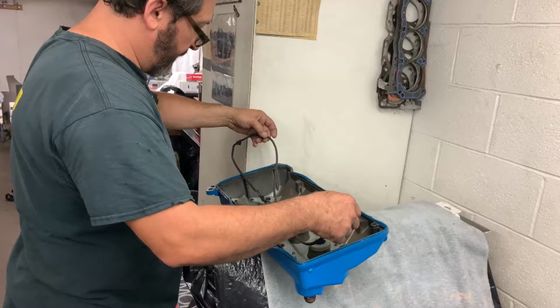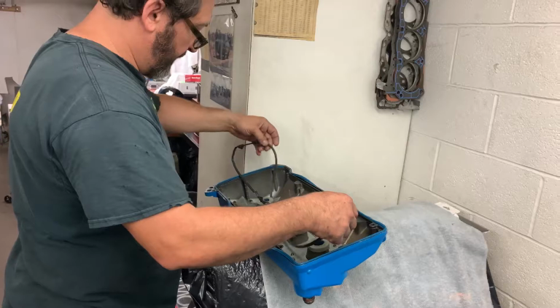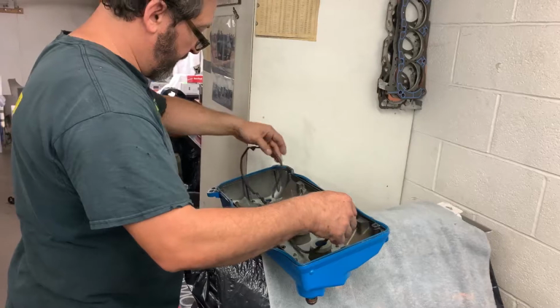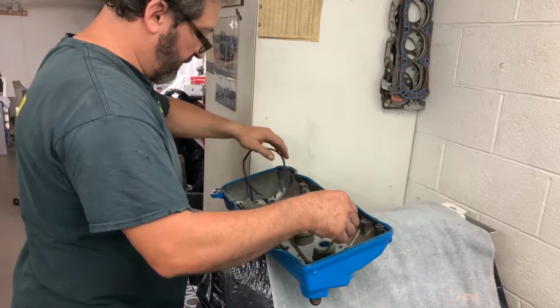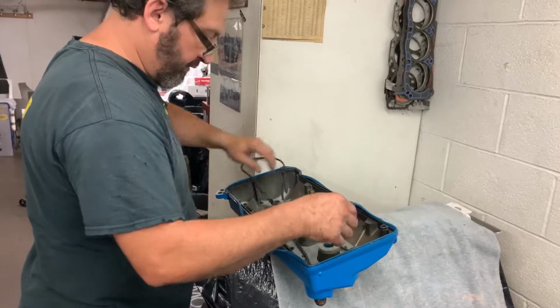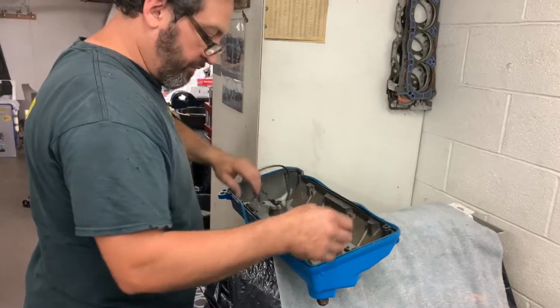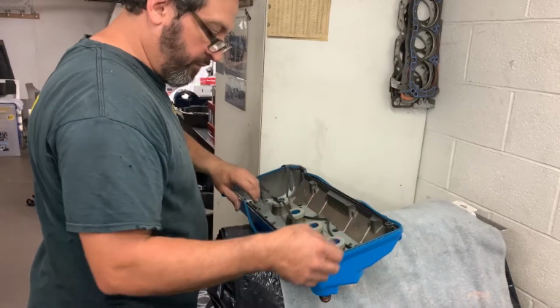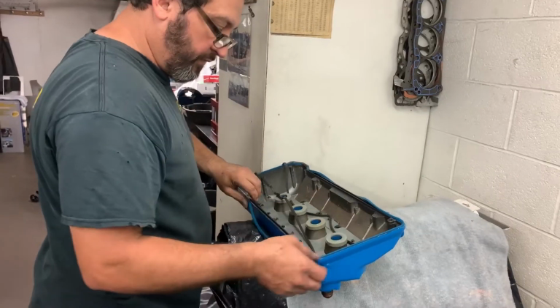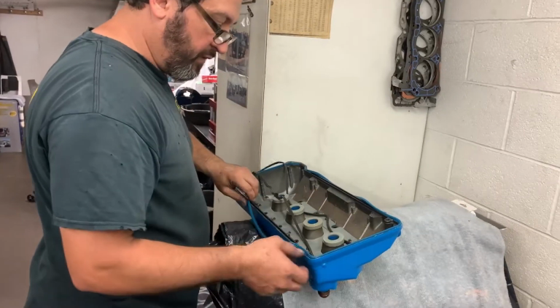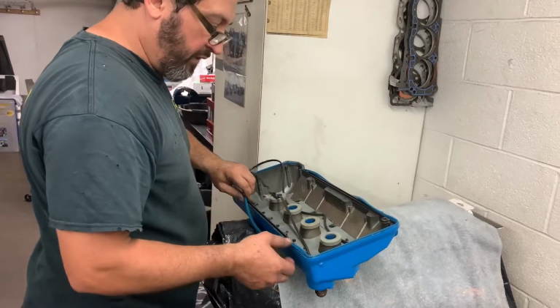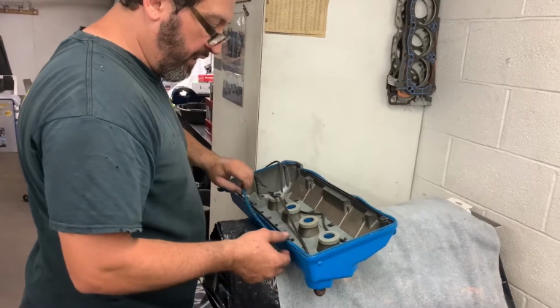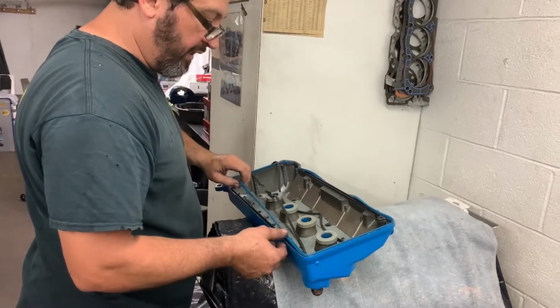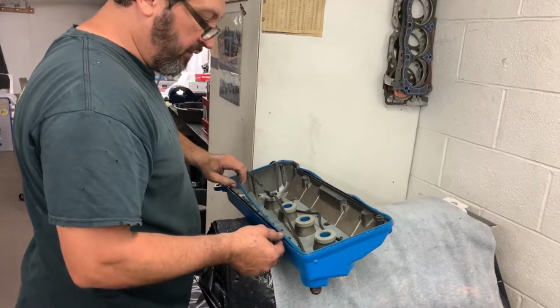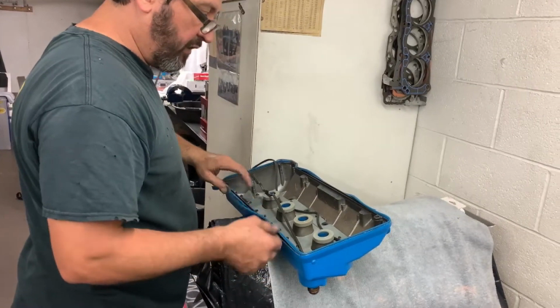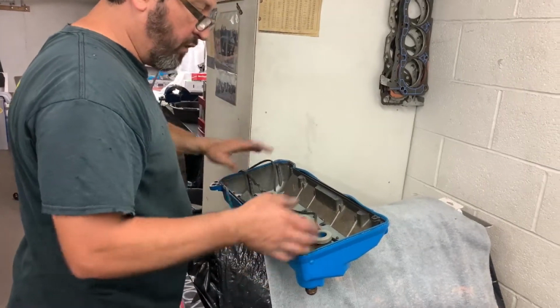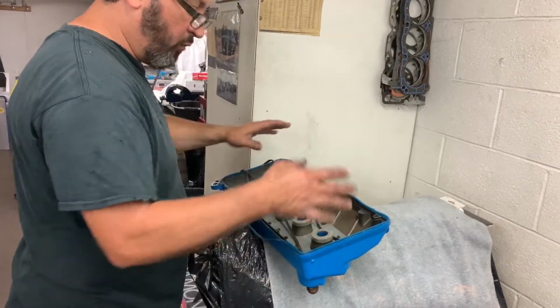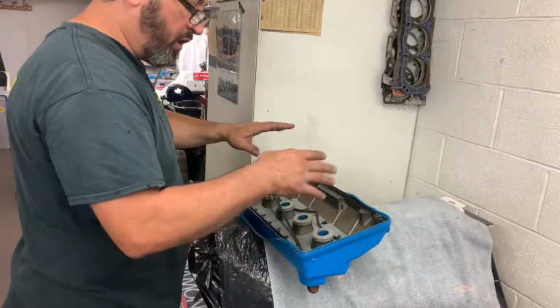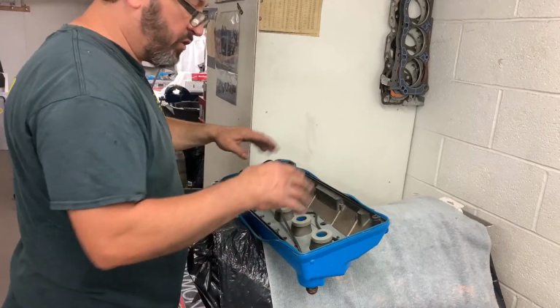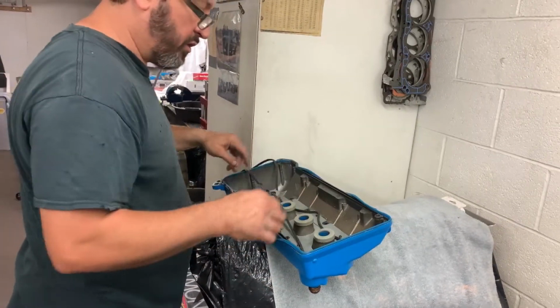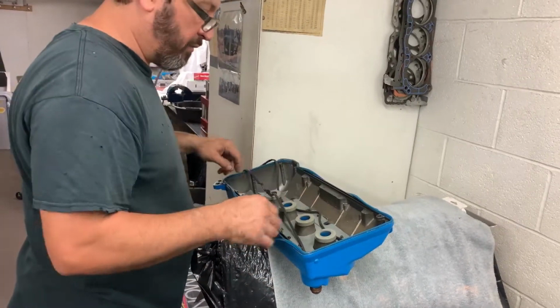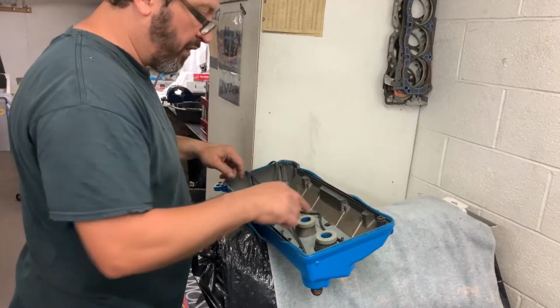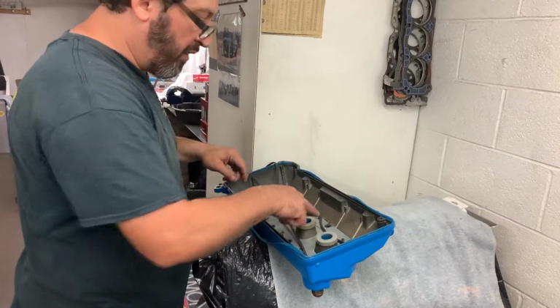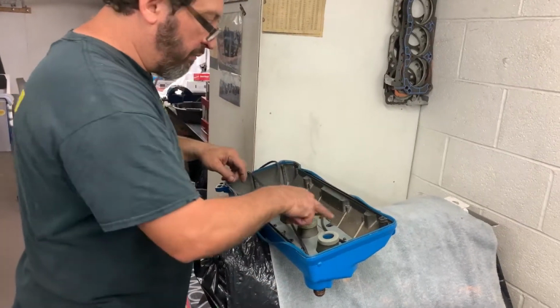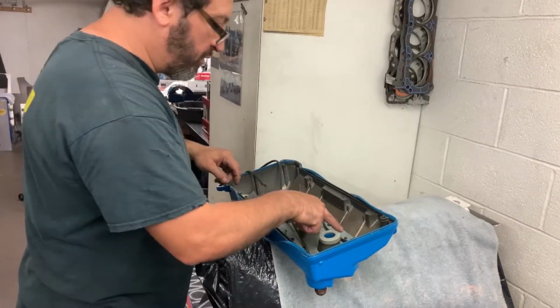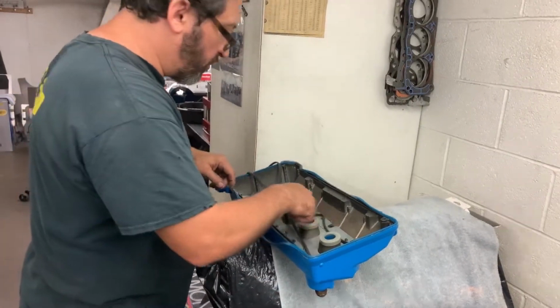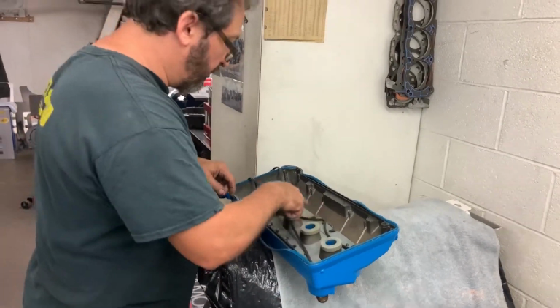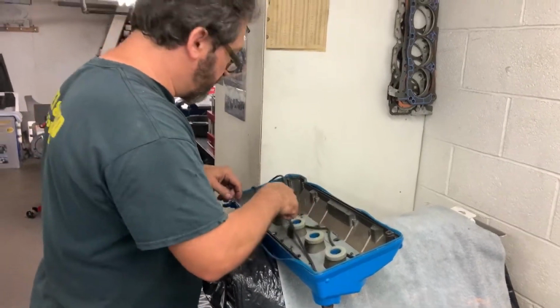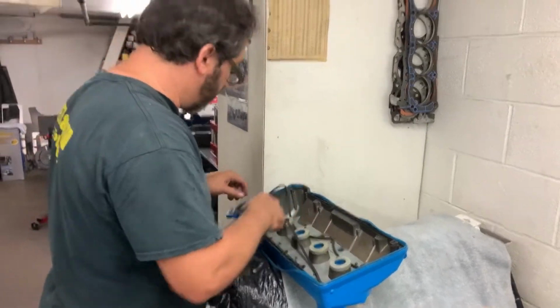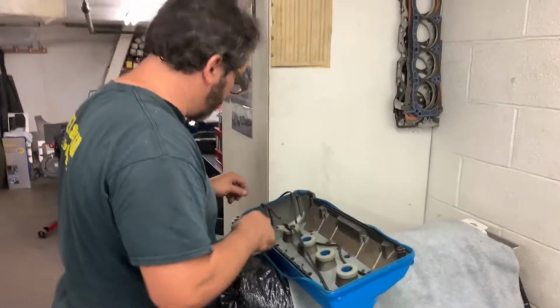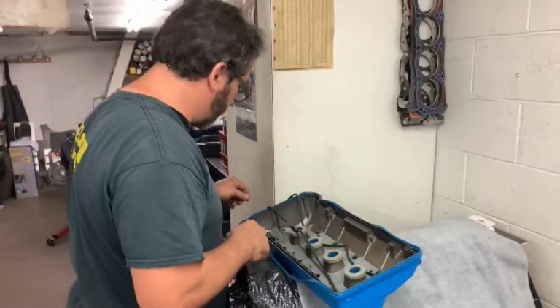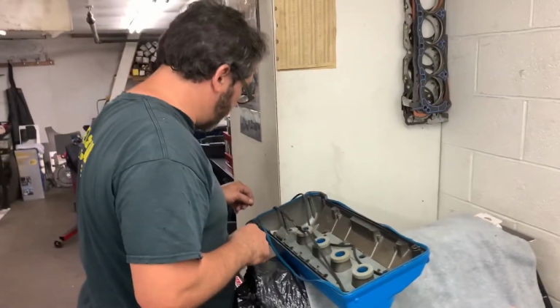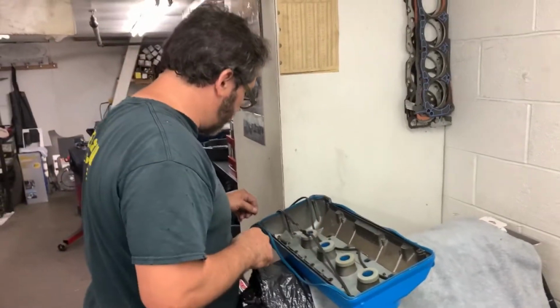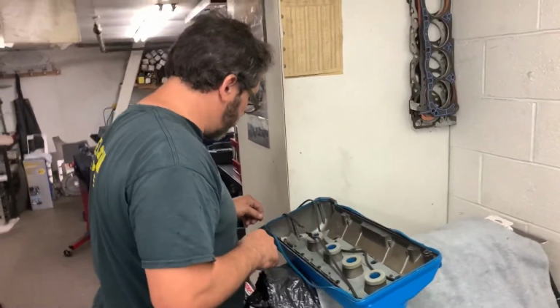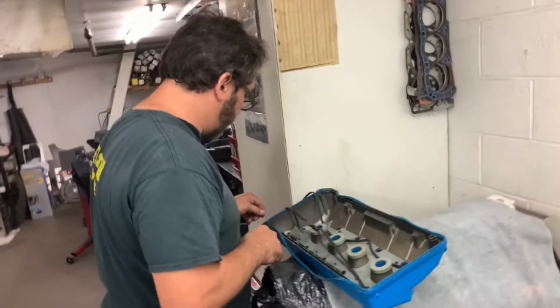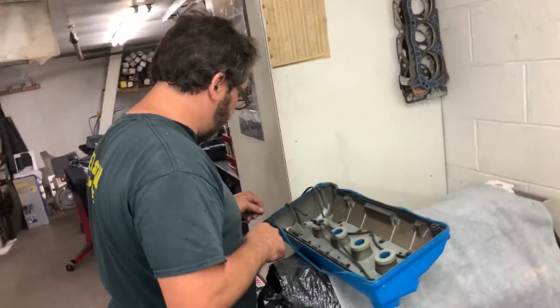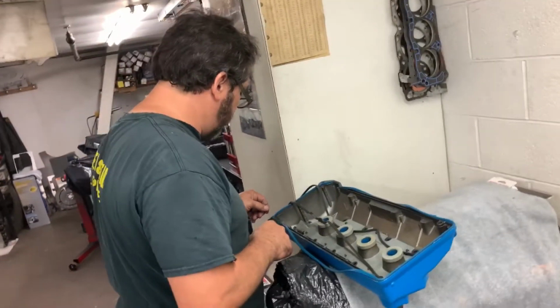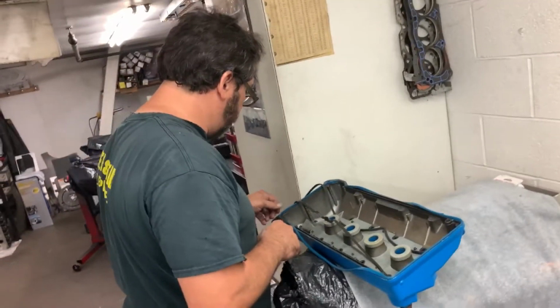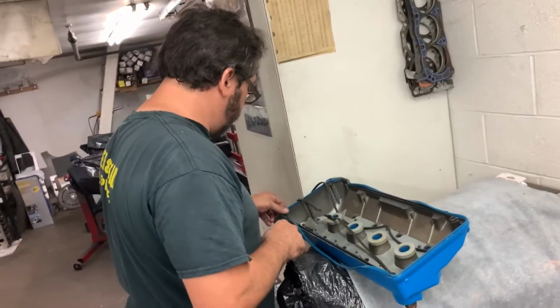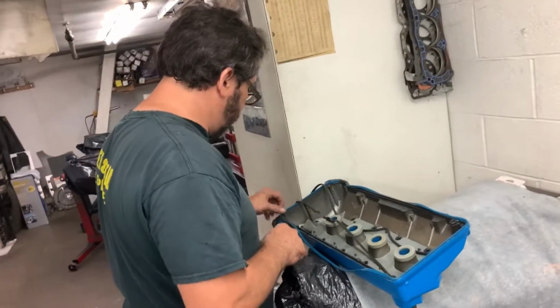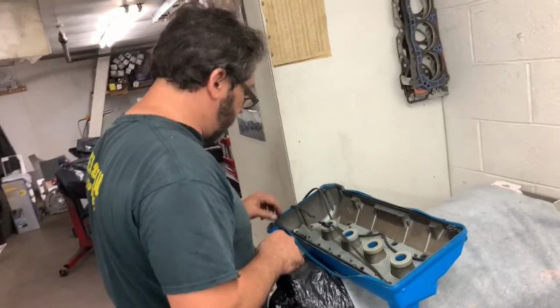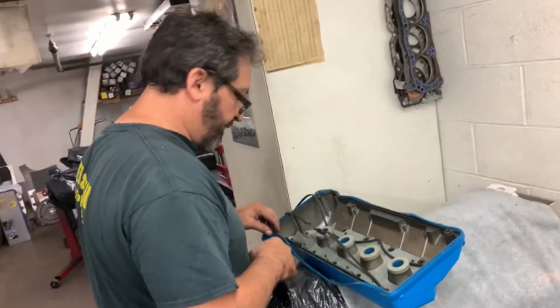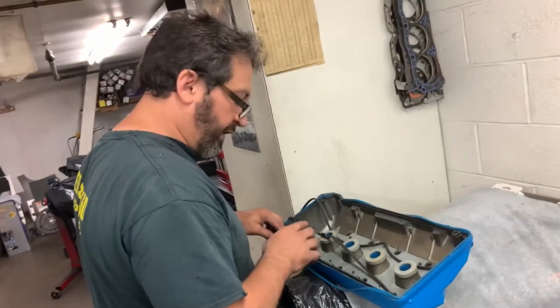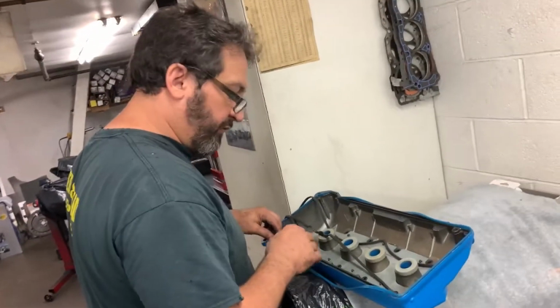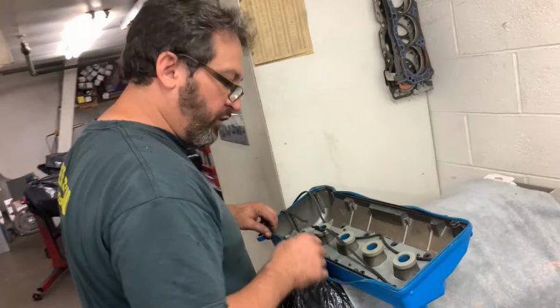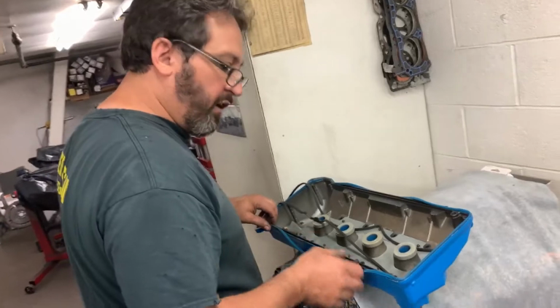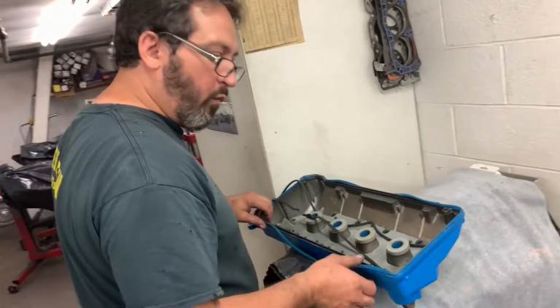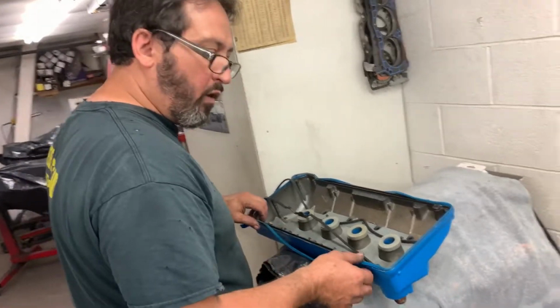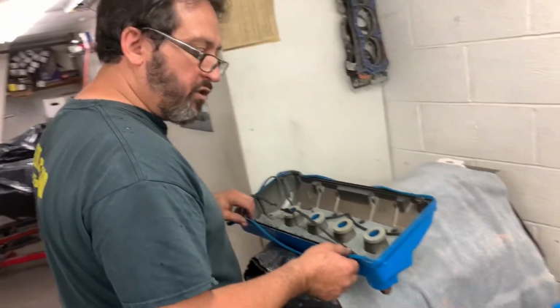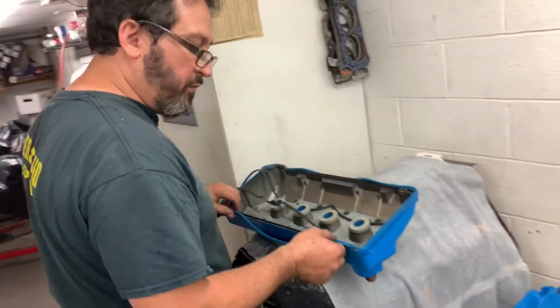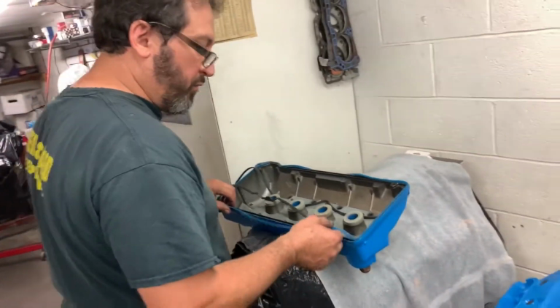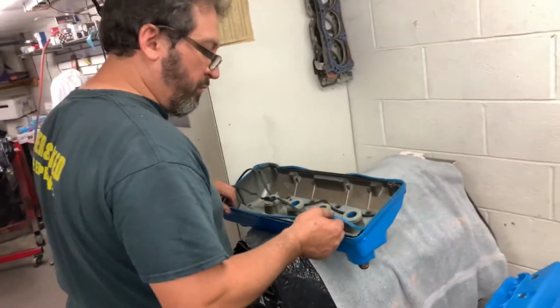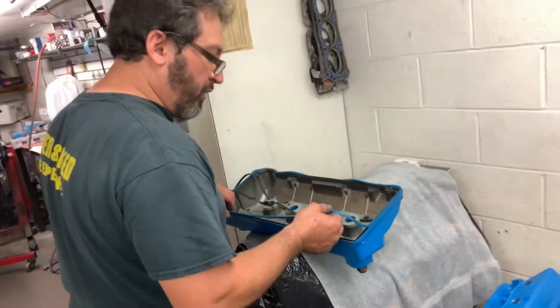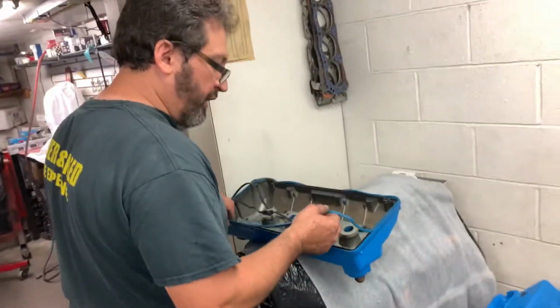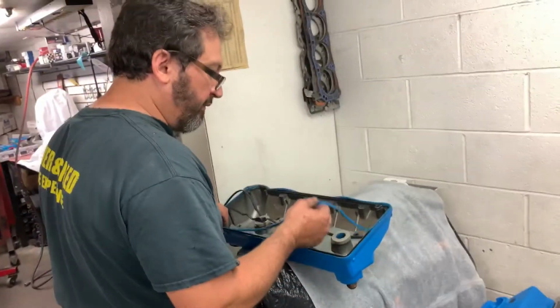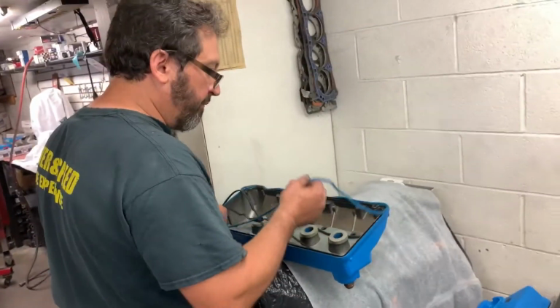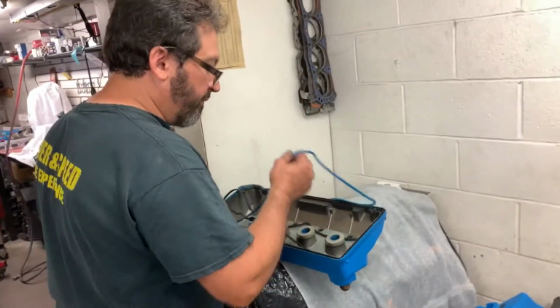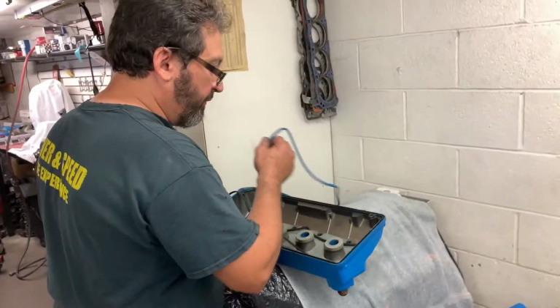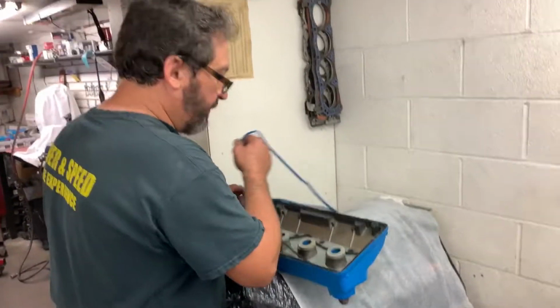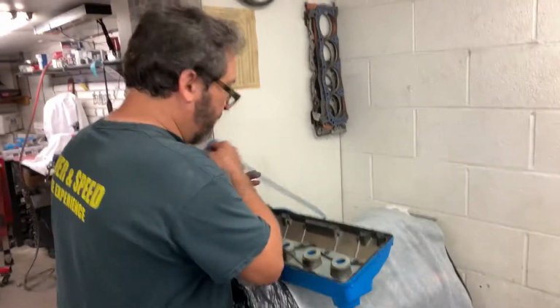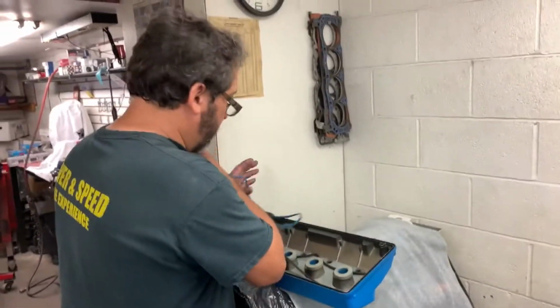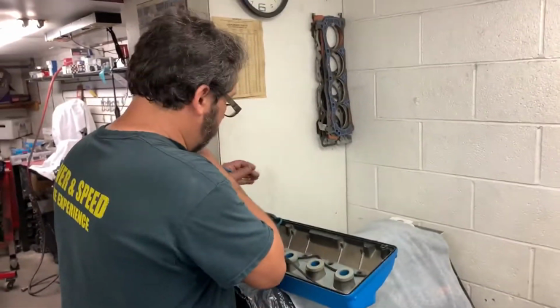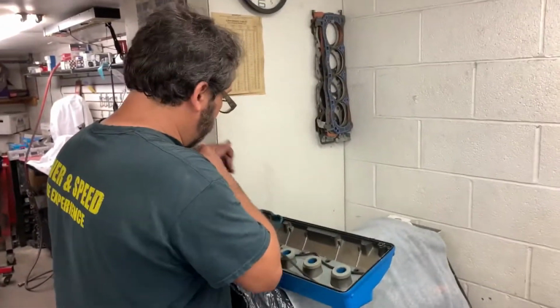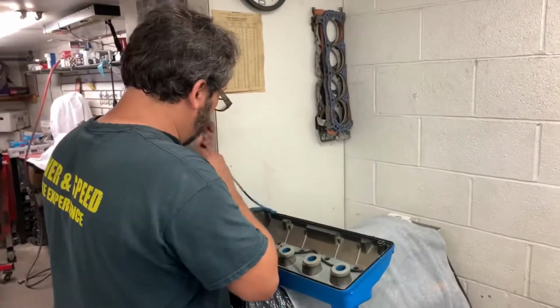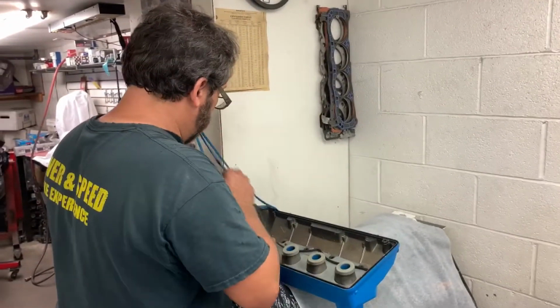If you got new ones here, let's put them on. I'll make sure these bolts are nice and tight. After that, wash and put them on. Sounds good to me.